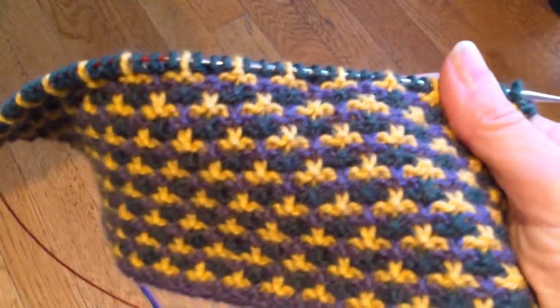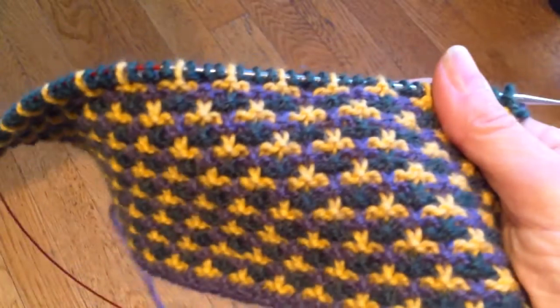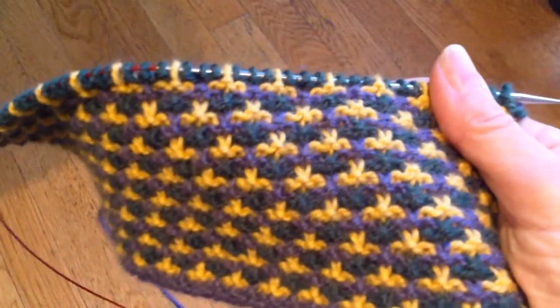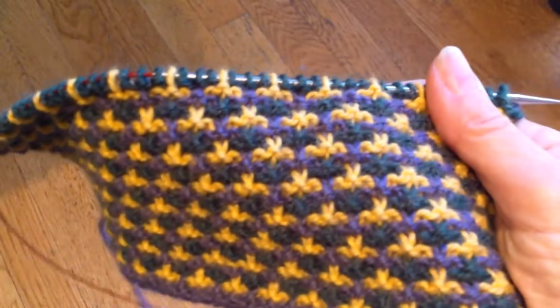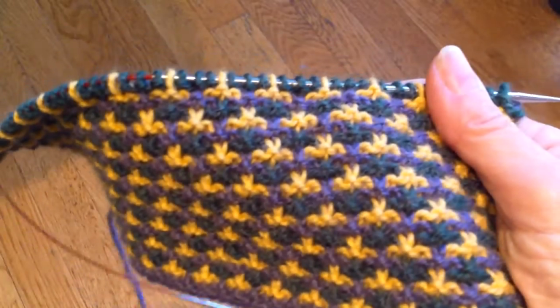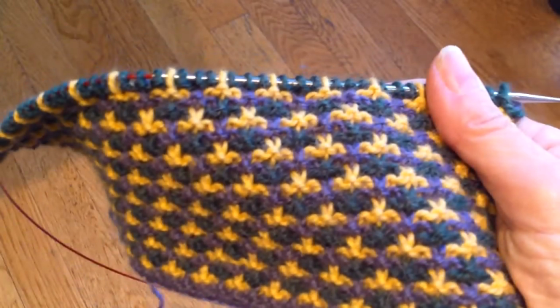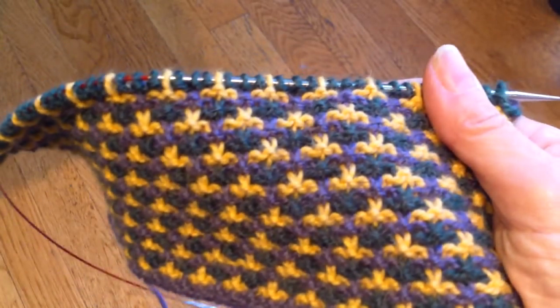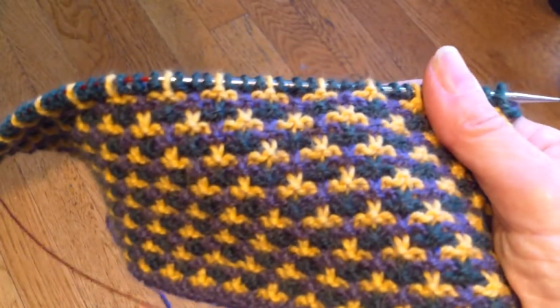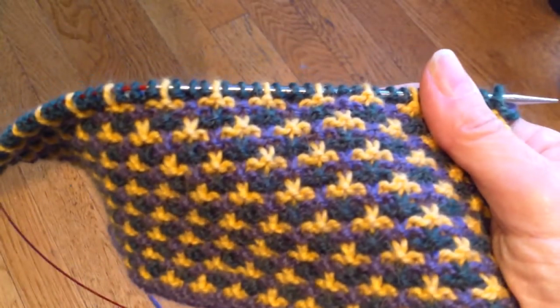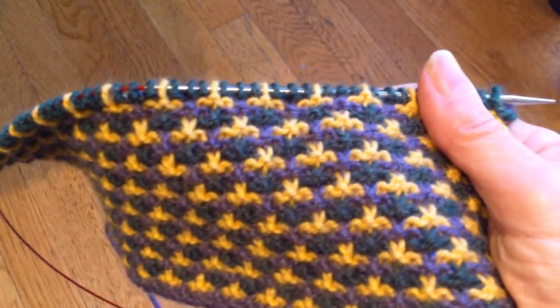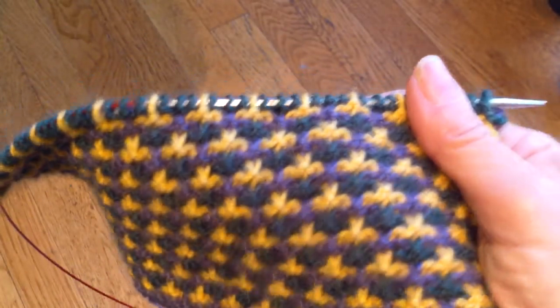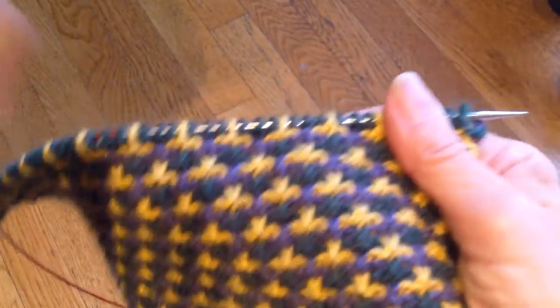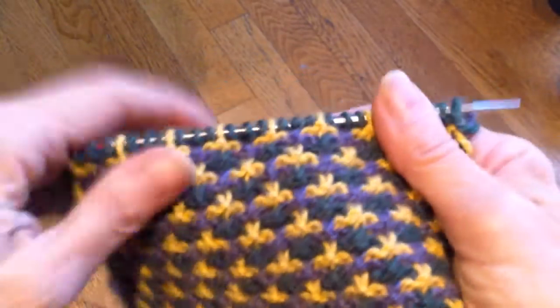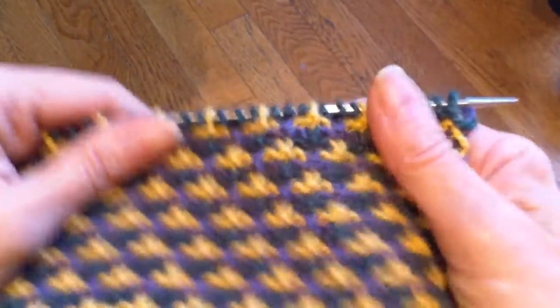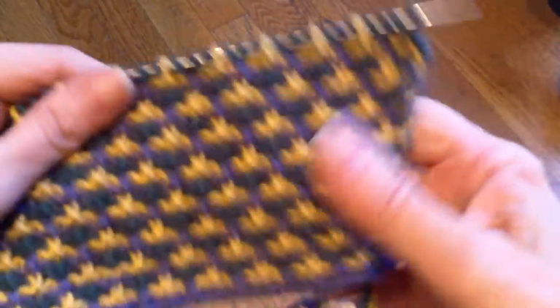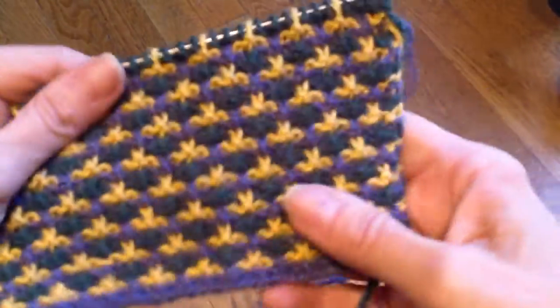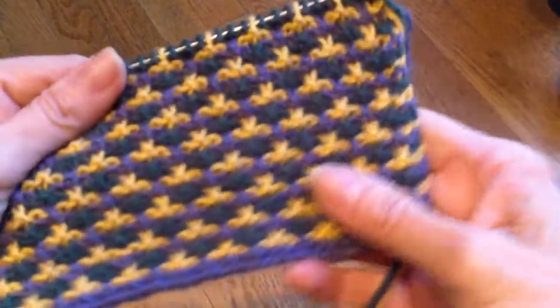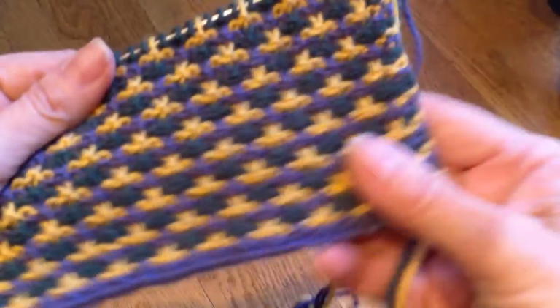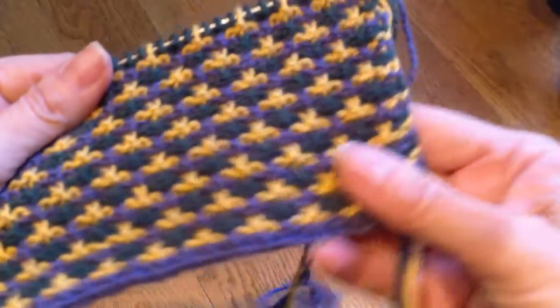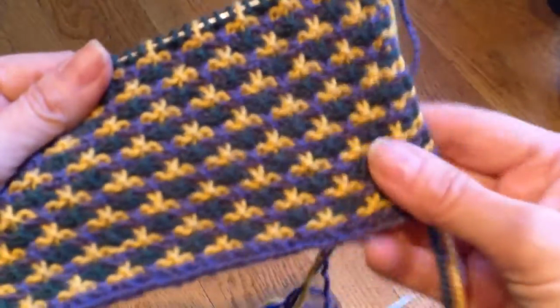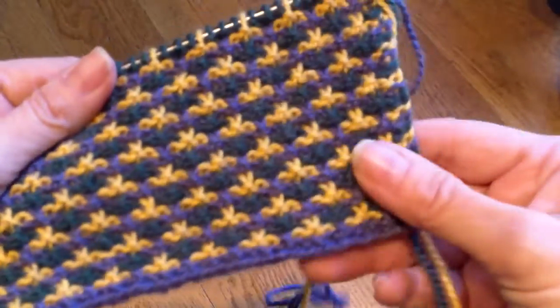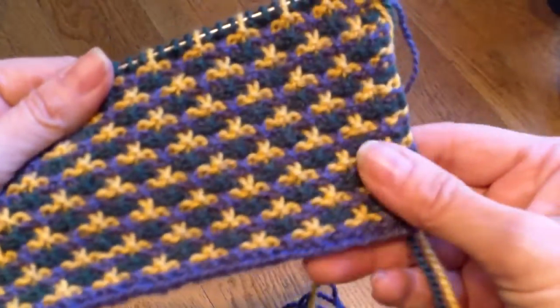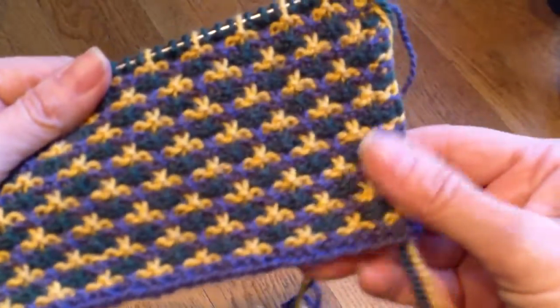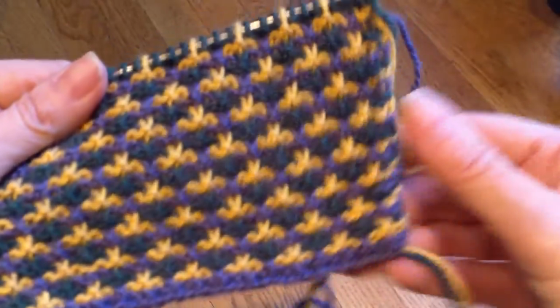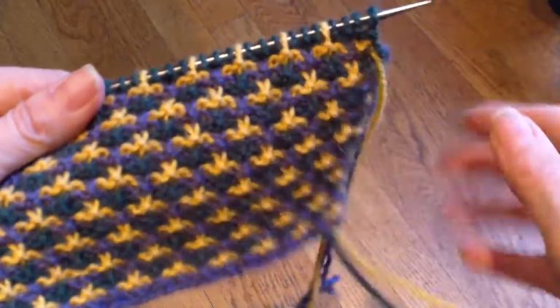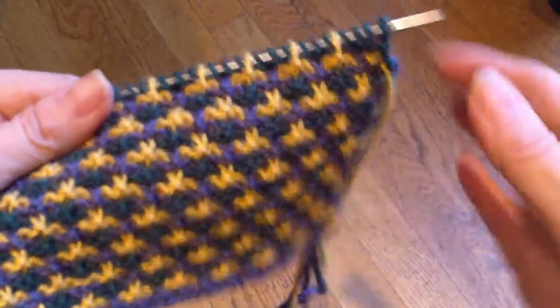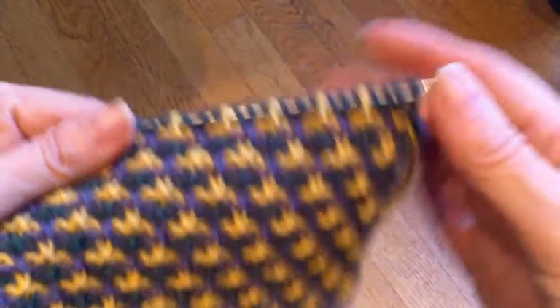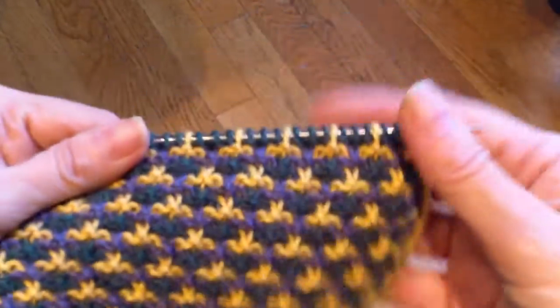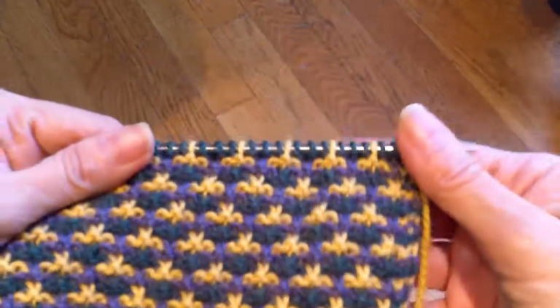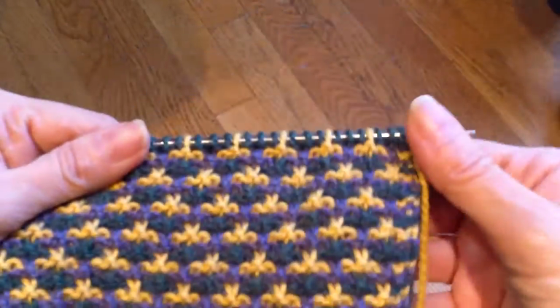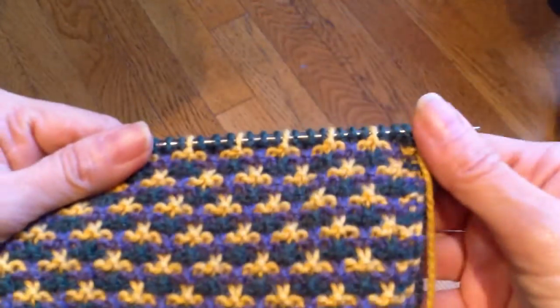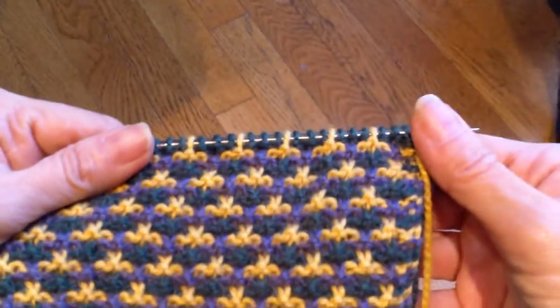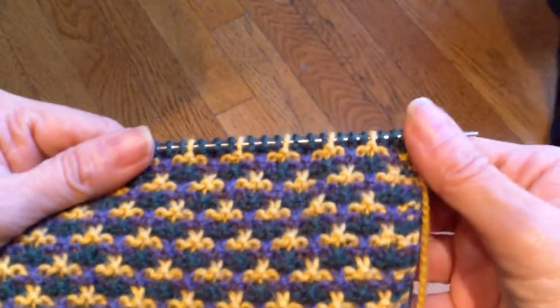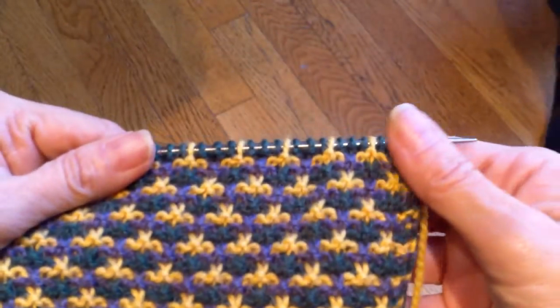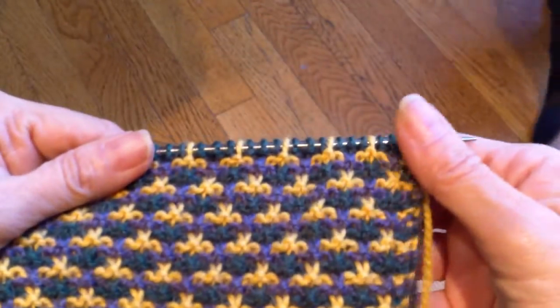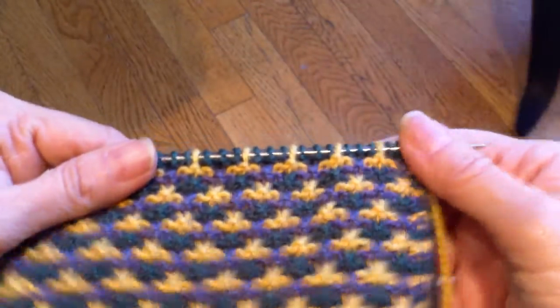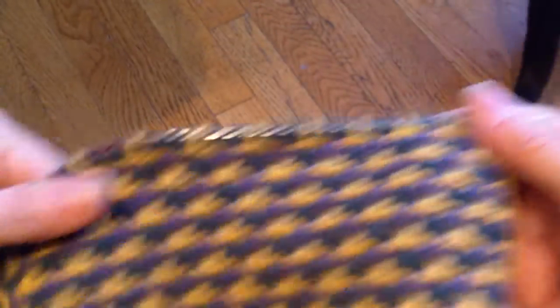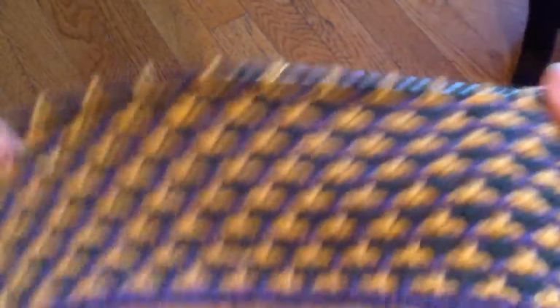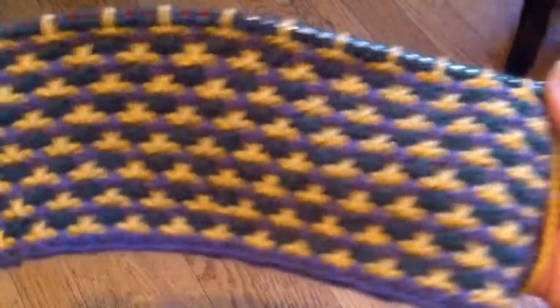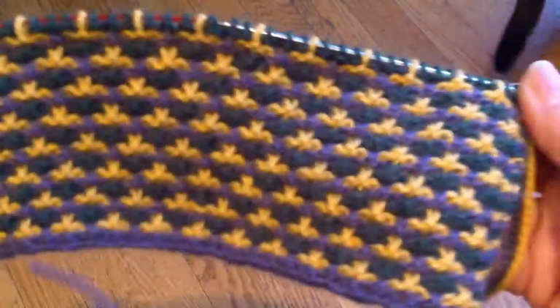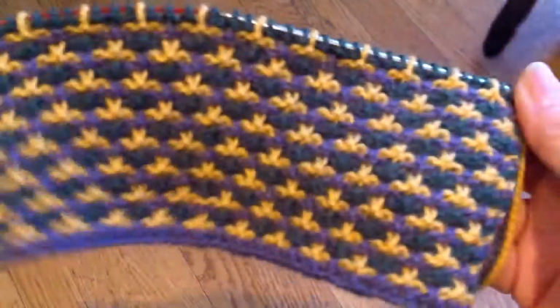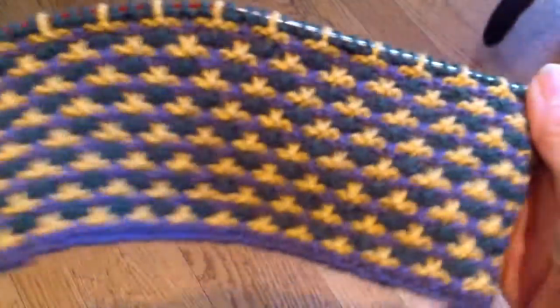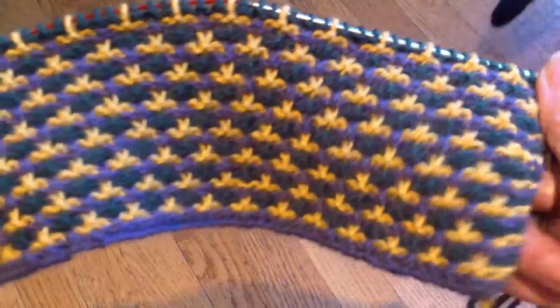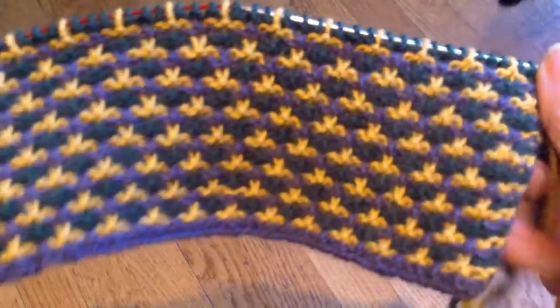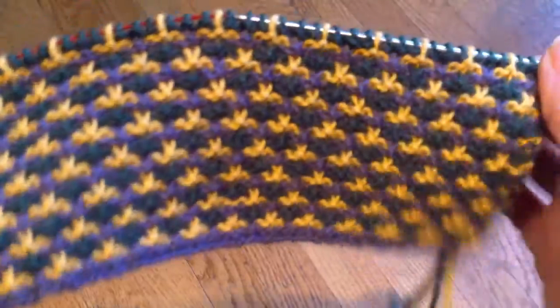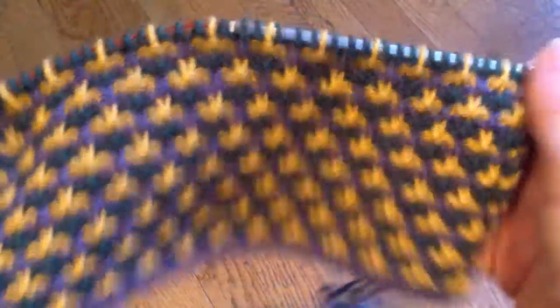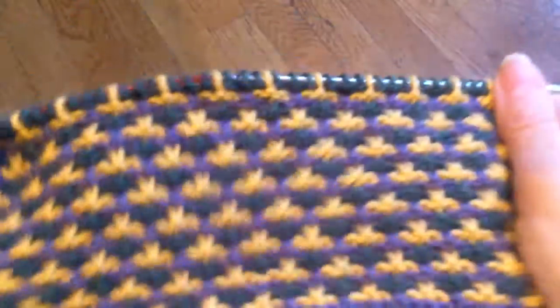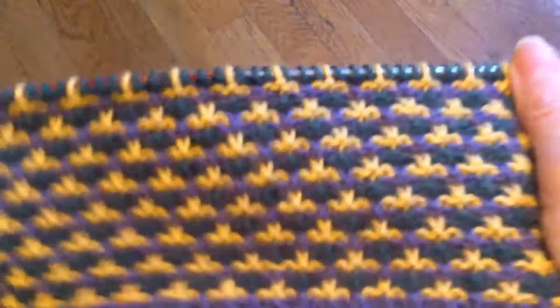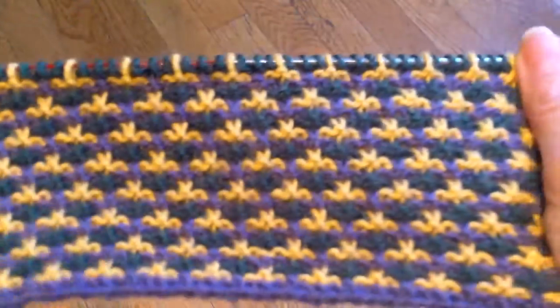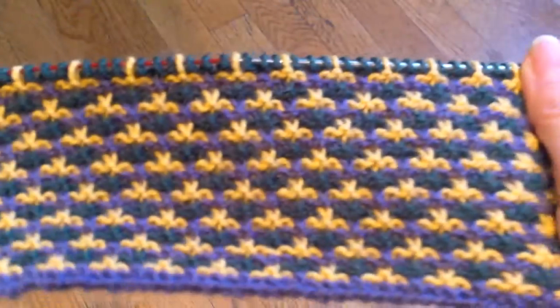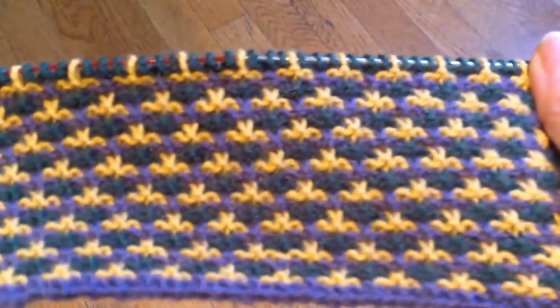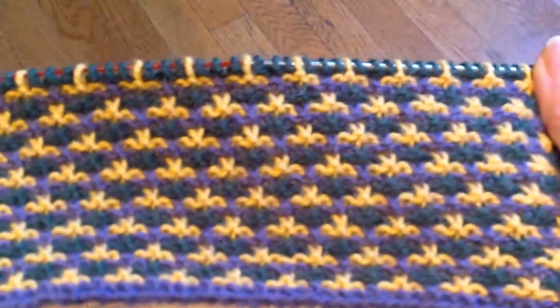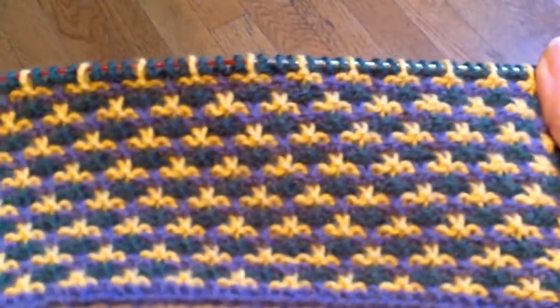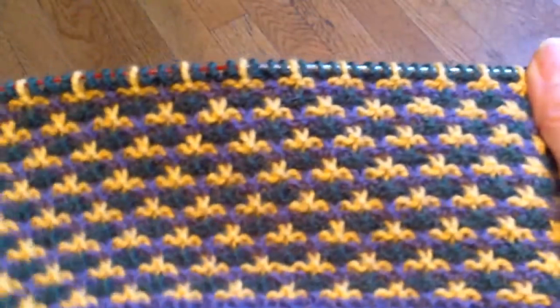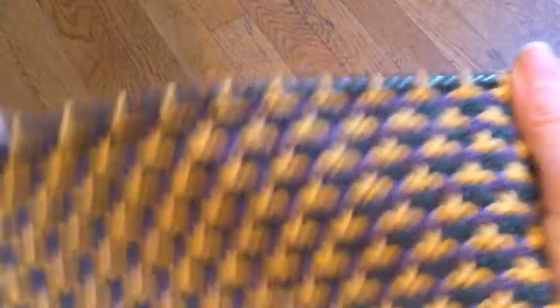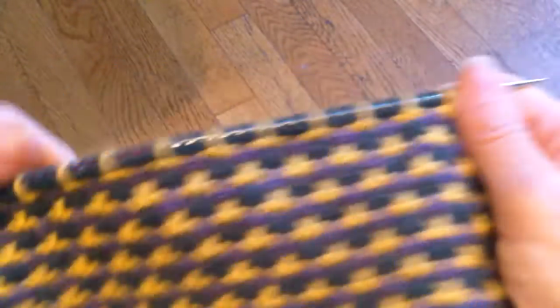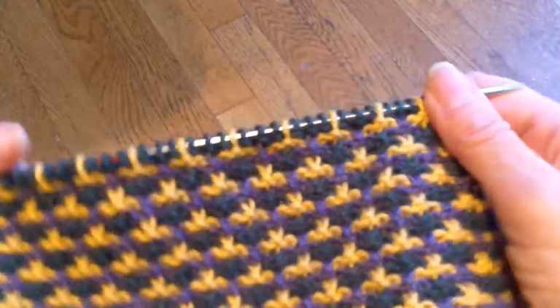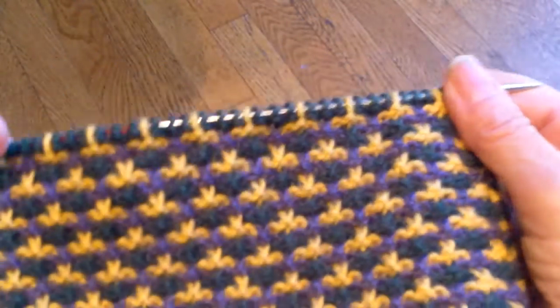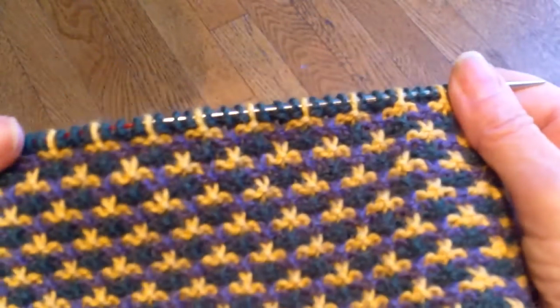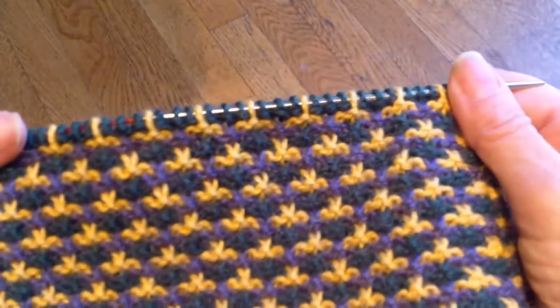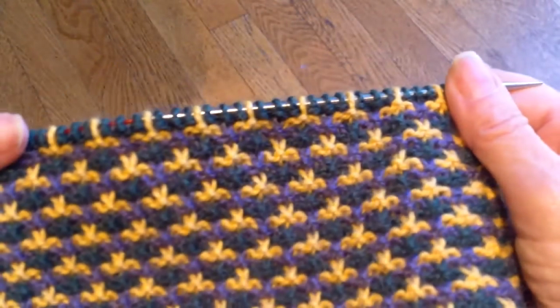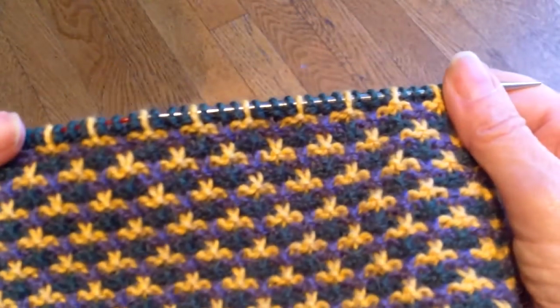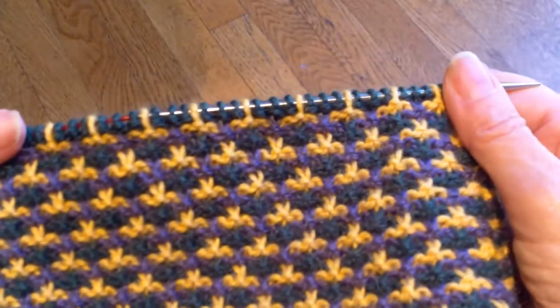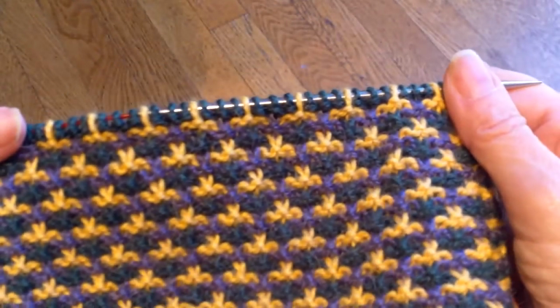It's going to be easier to see what I'm doing on these lighter colors, so I'll be doing all of the demonstration. This is the cuff for one of the mittens.